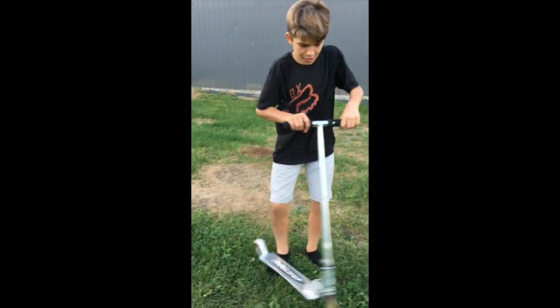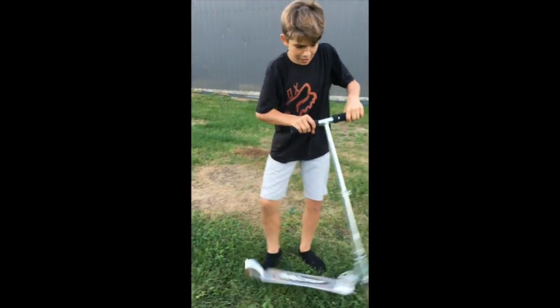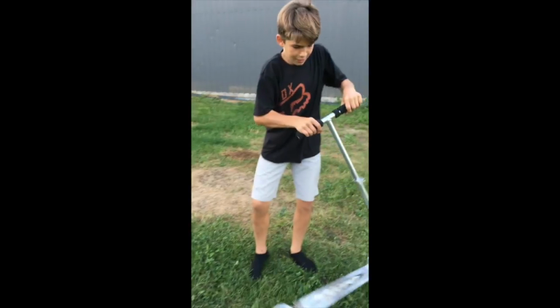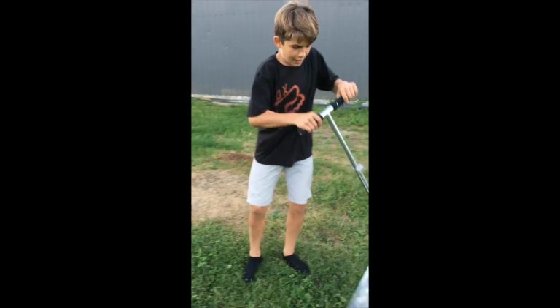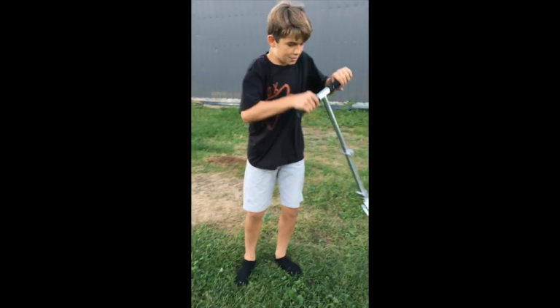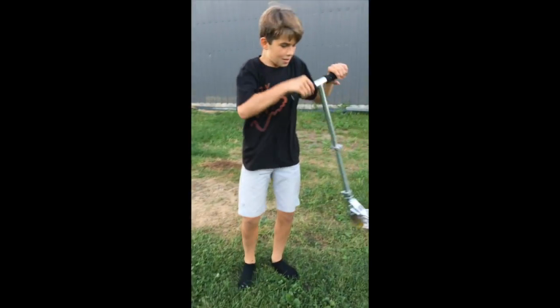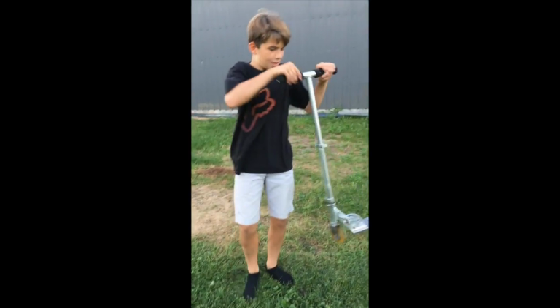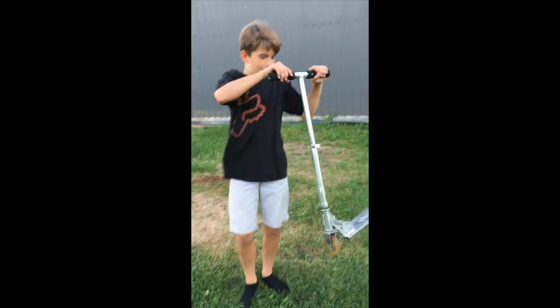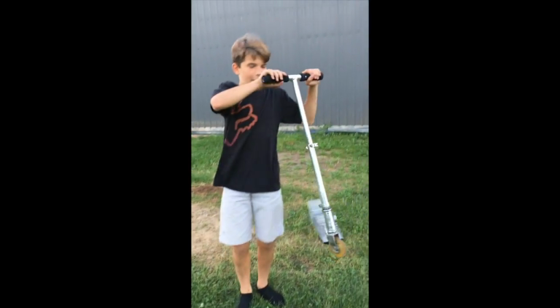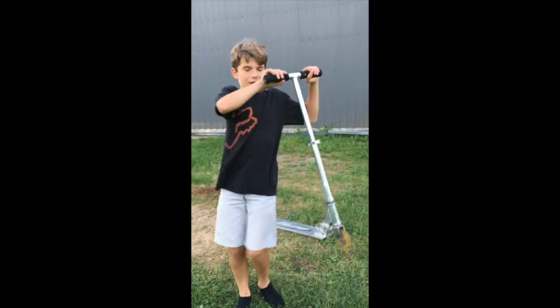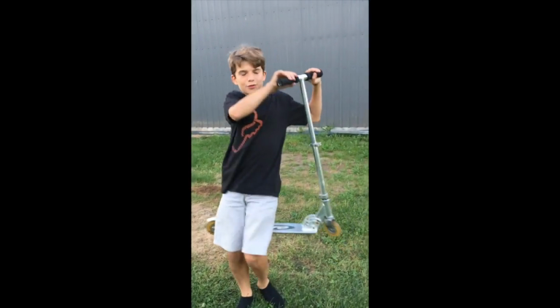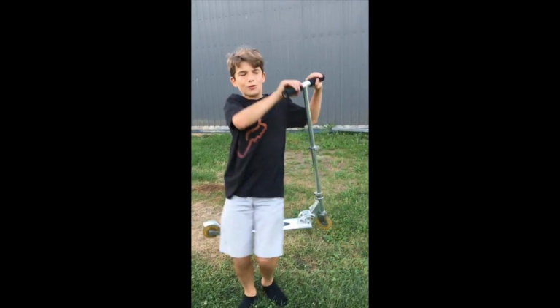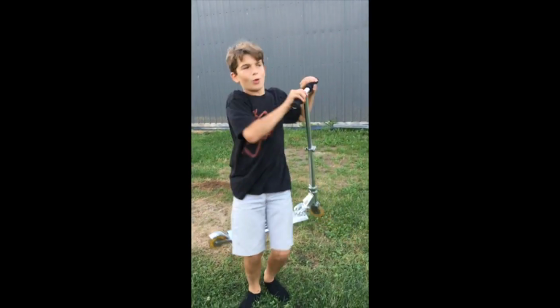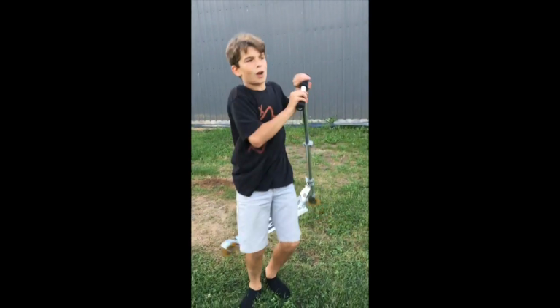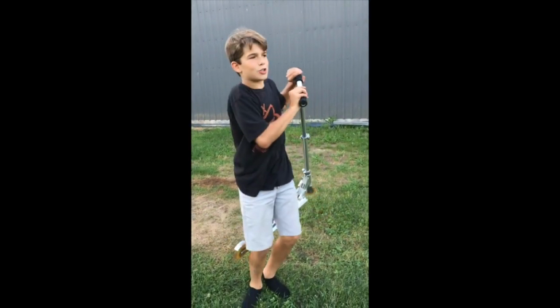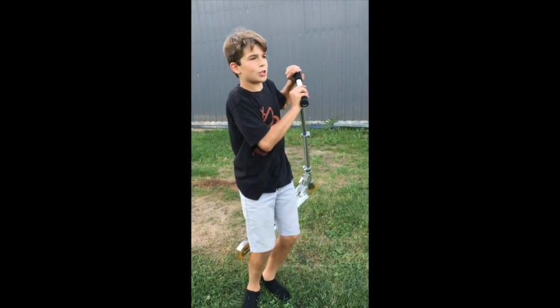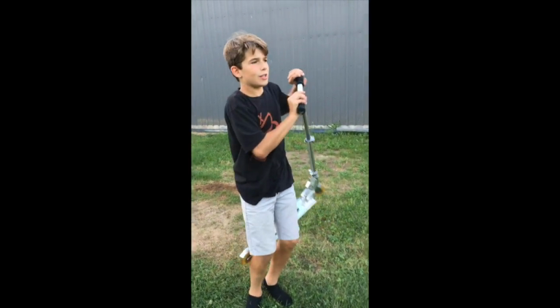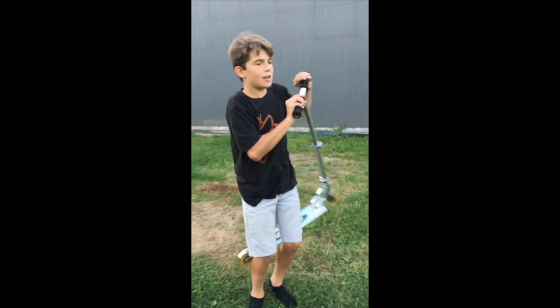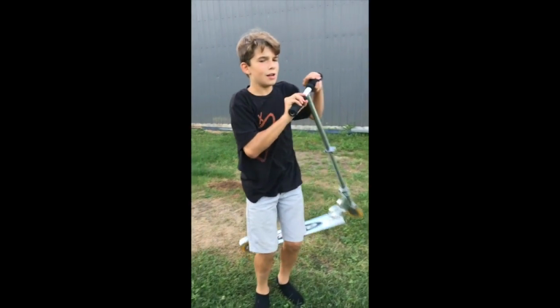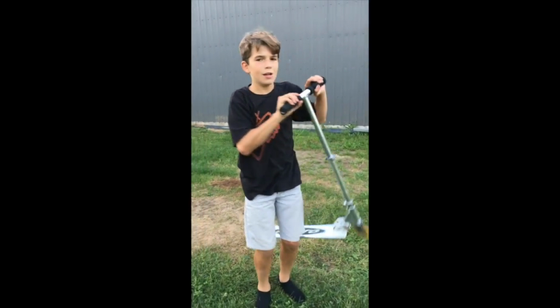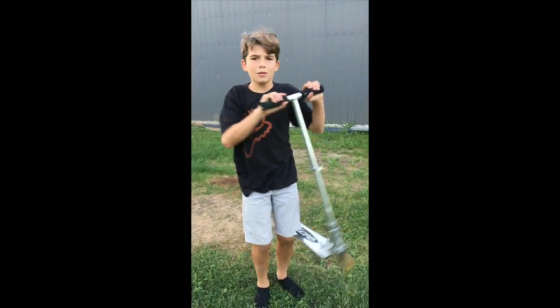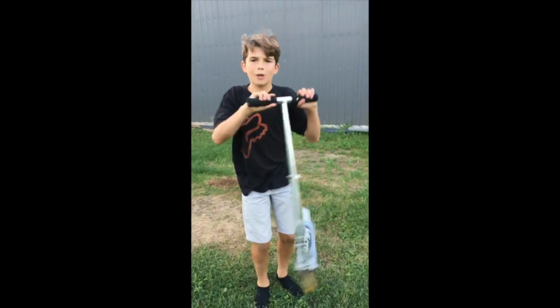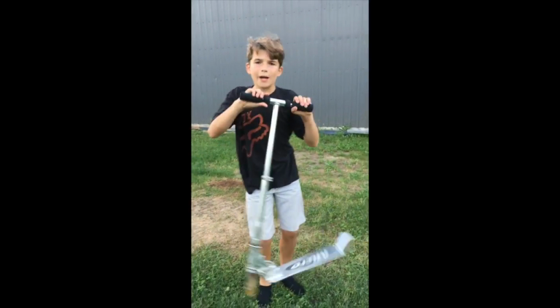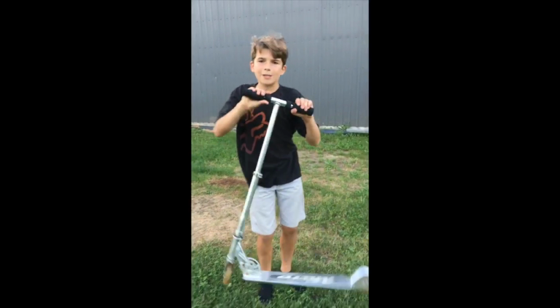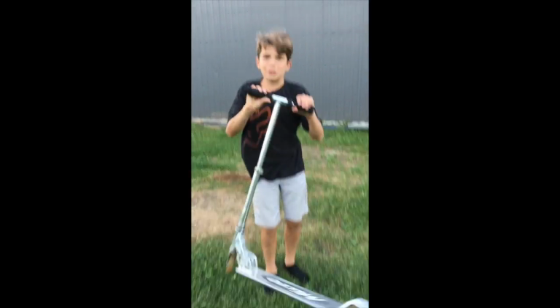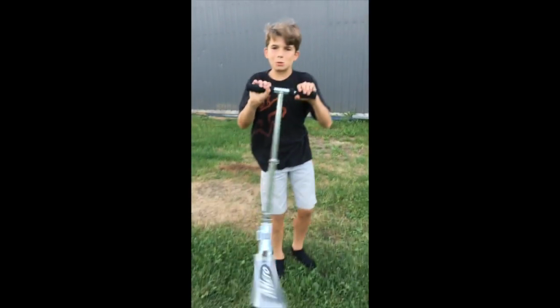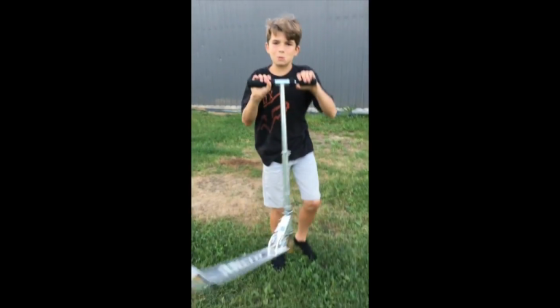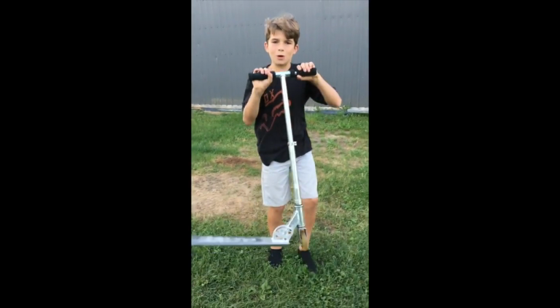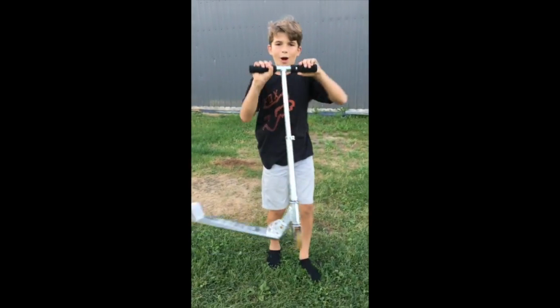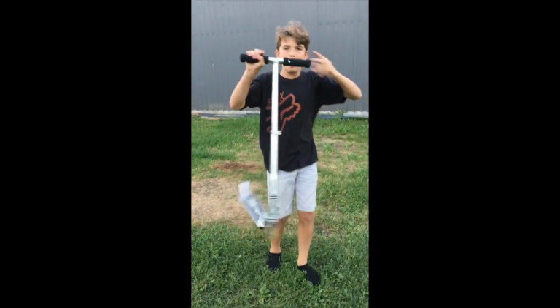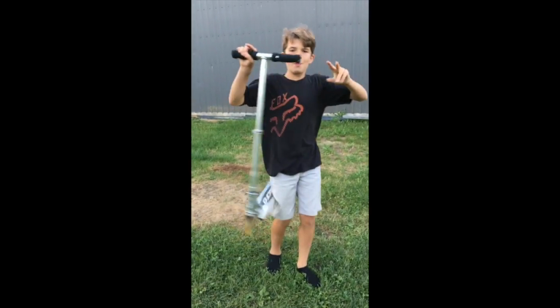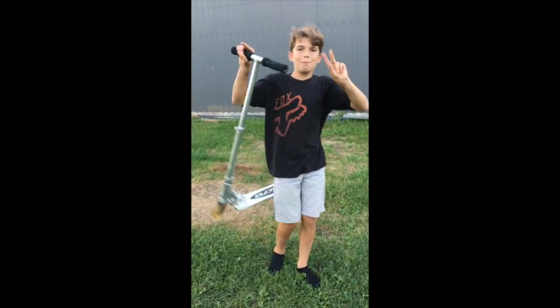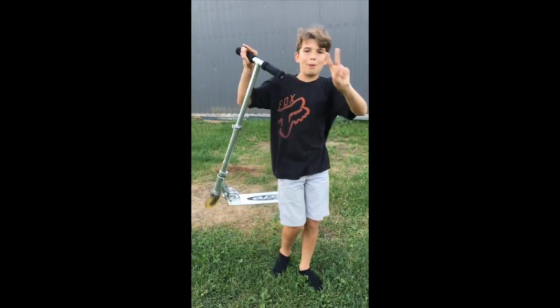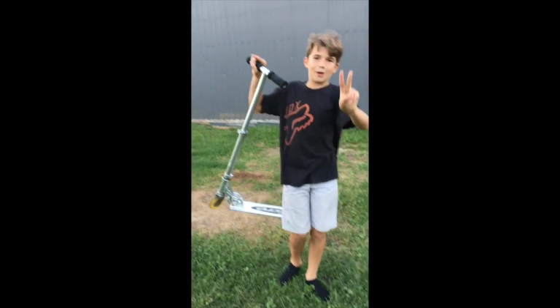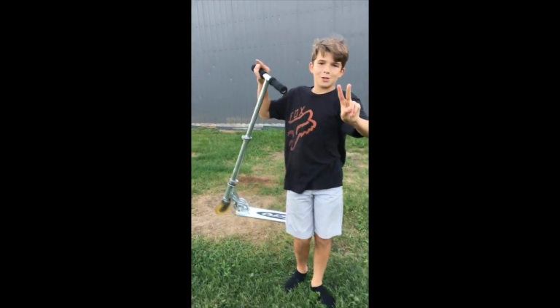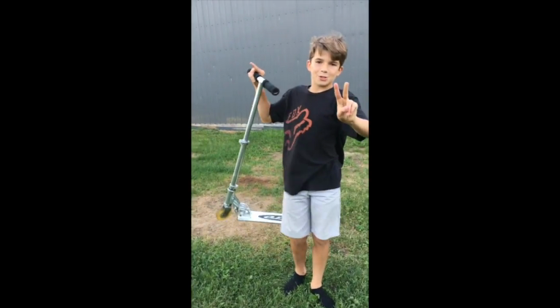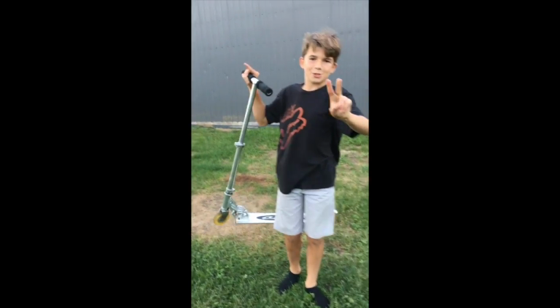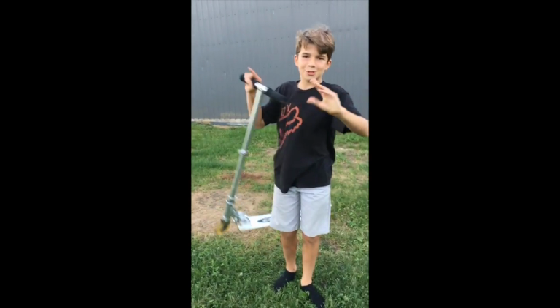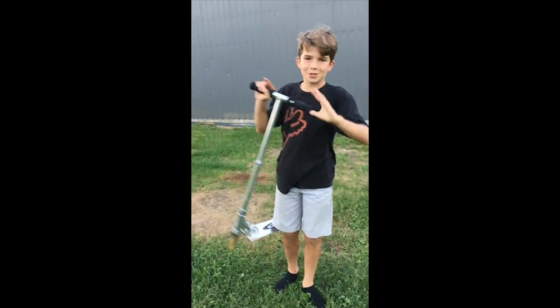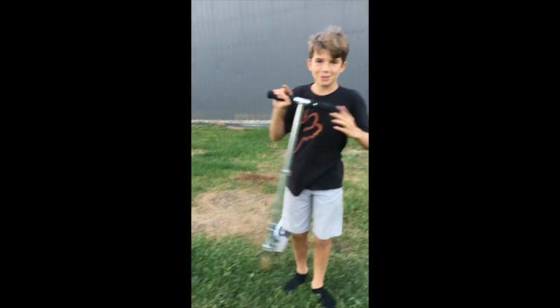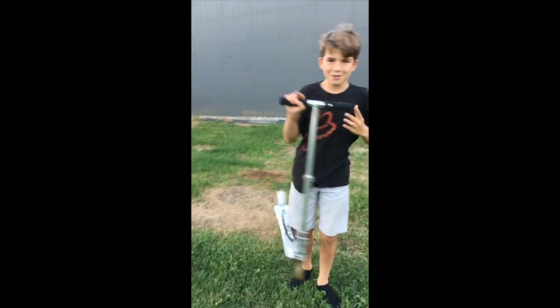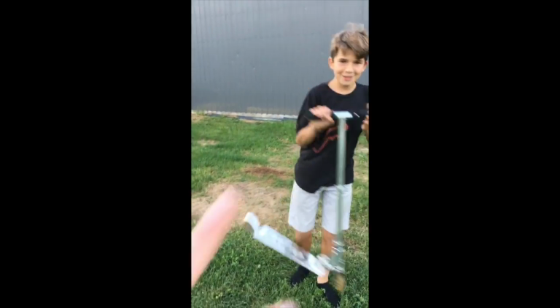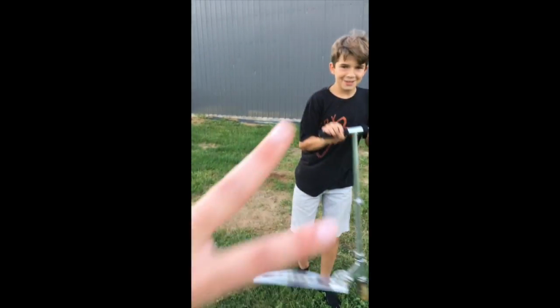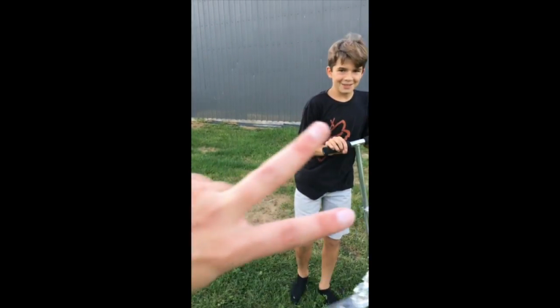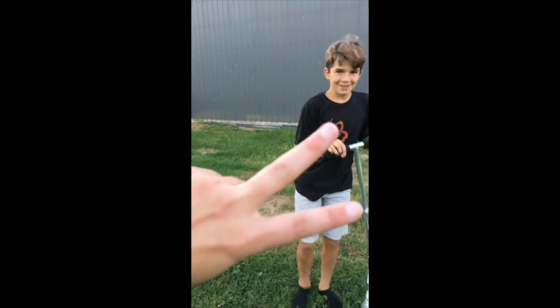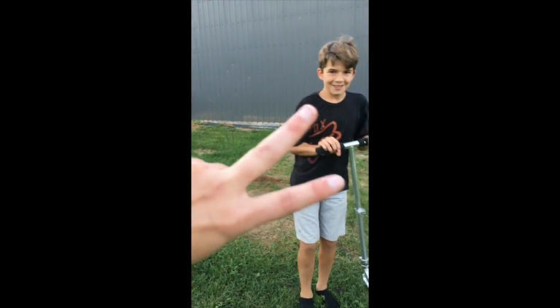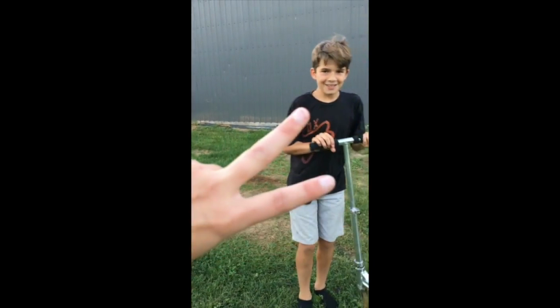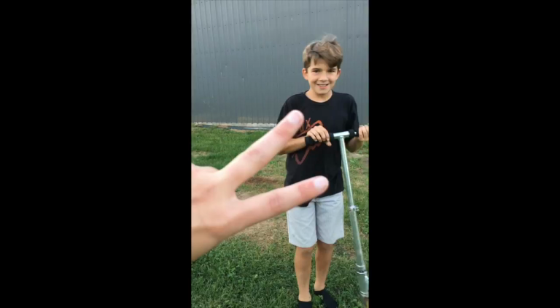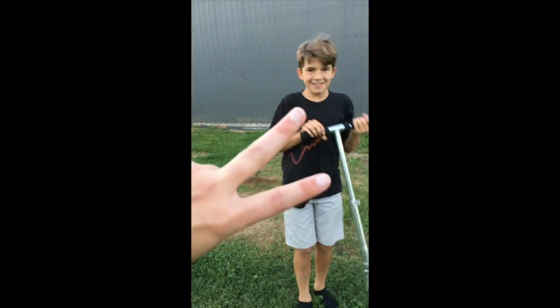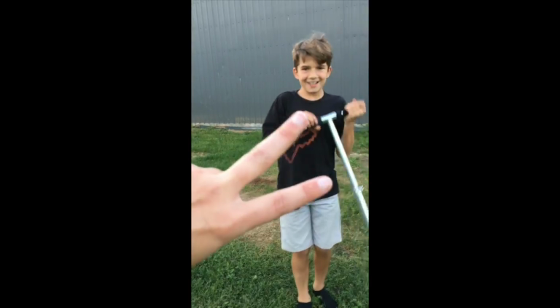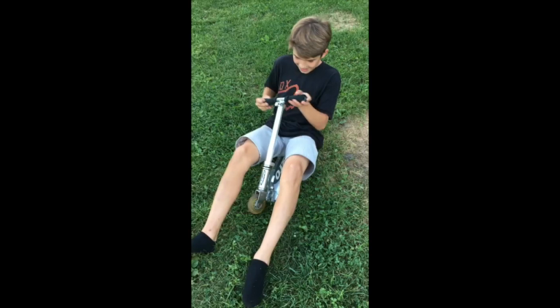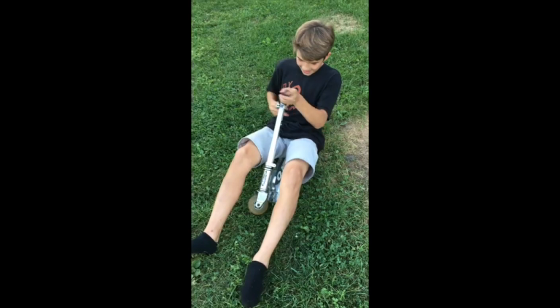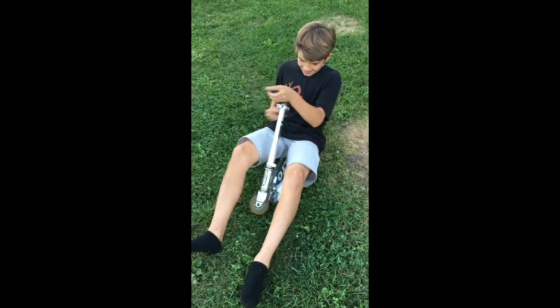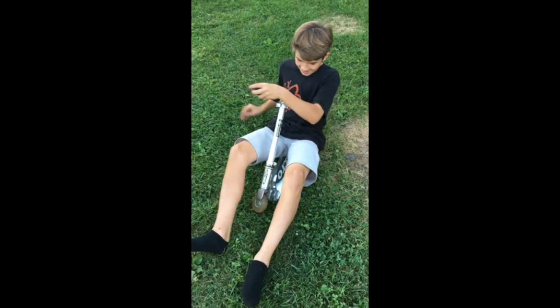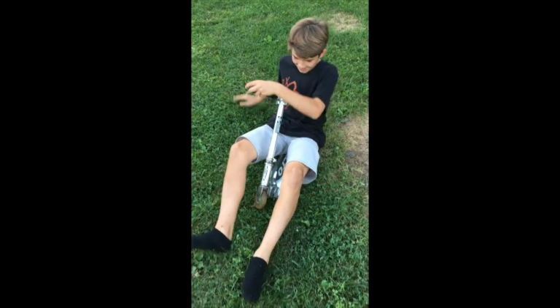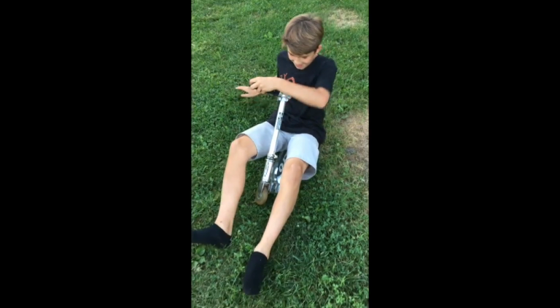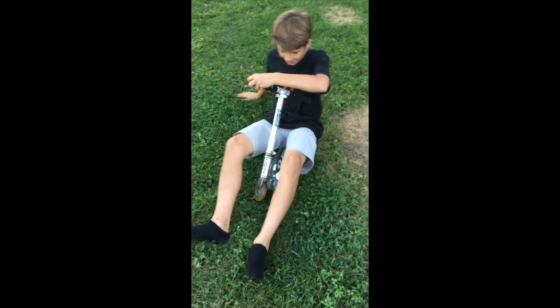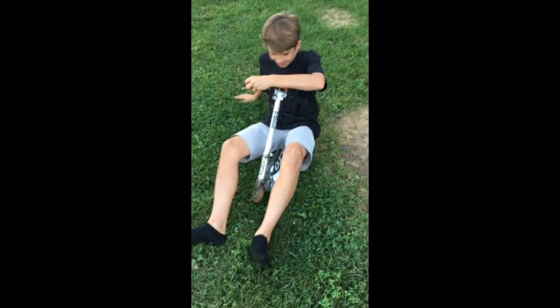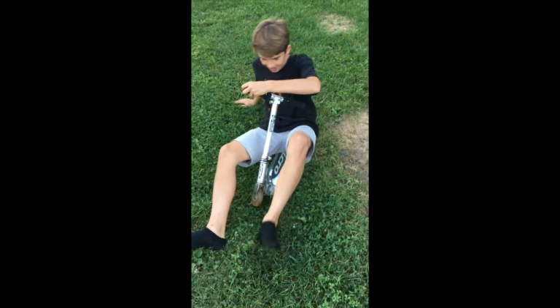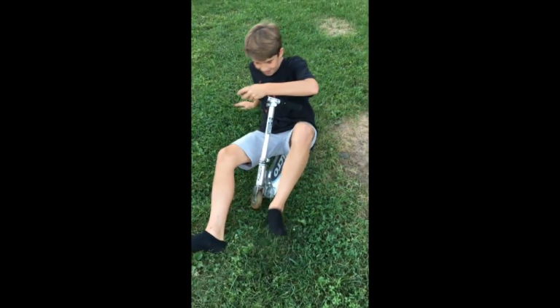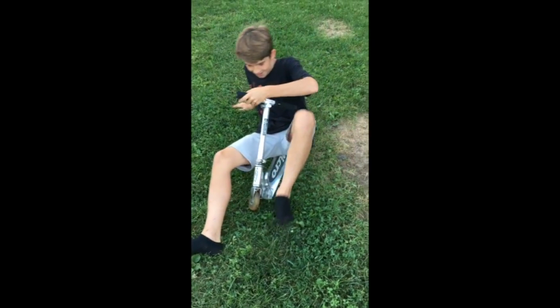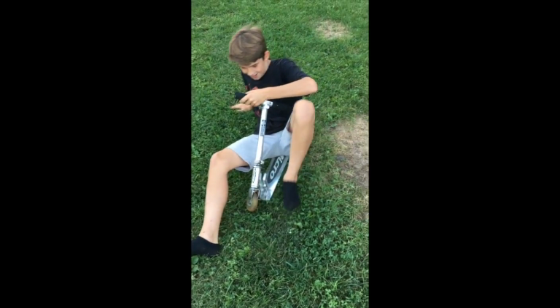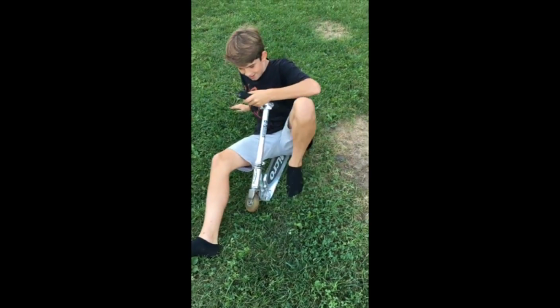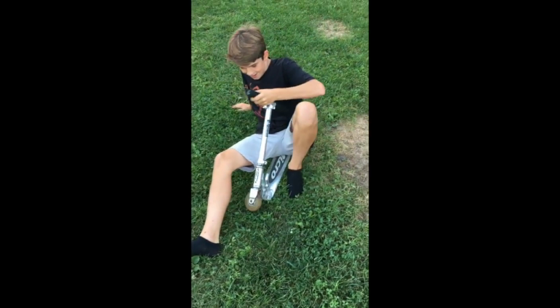That's my scooter. That's my scooter check. Micro must be proud. Thanks for watching, like and subscribe, and peace. Scooter check number two.